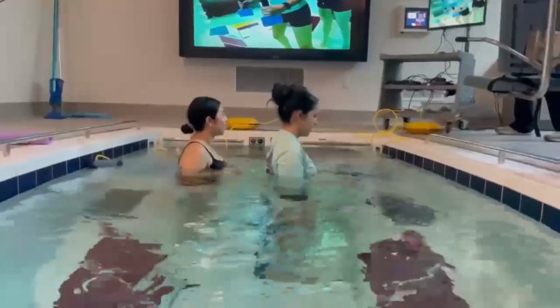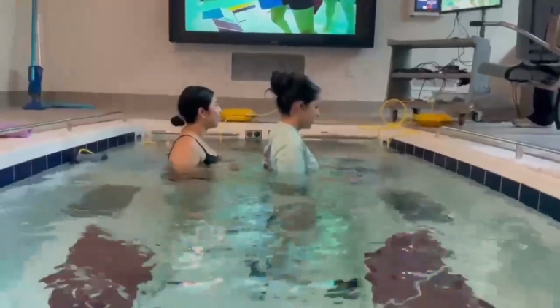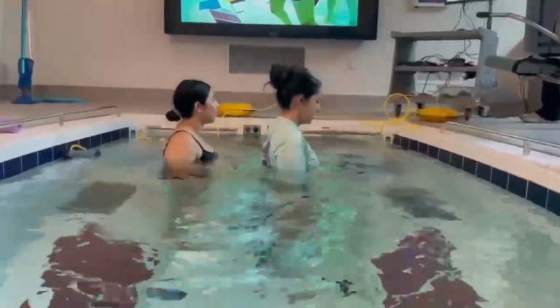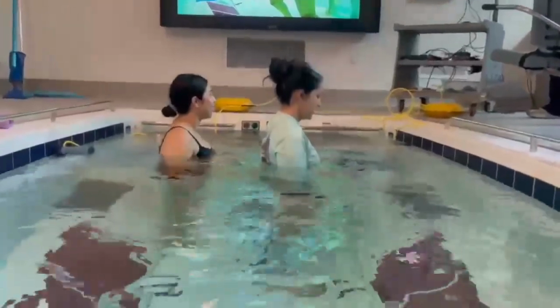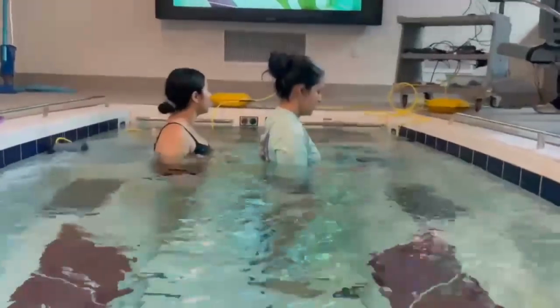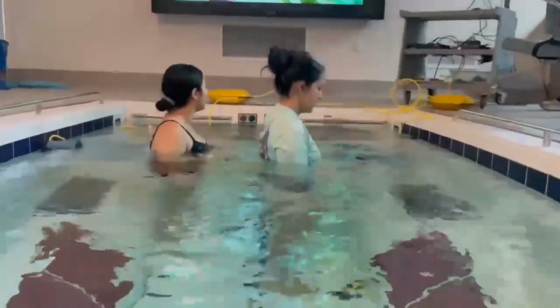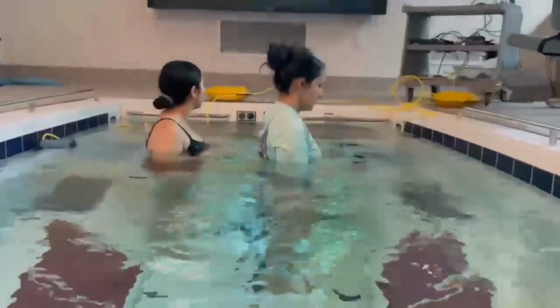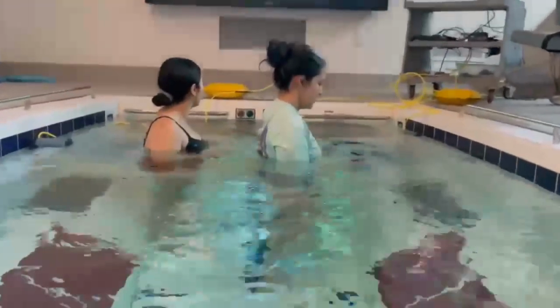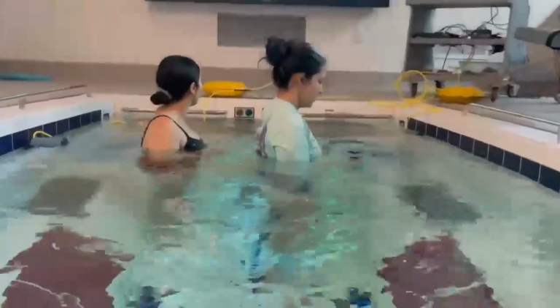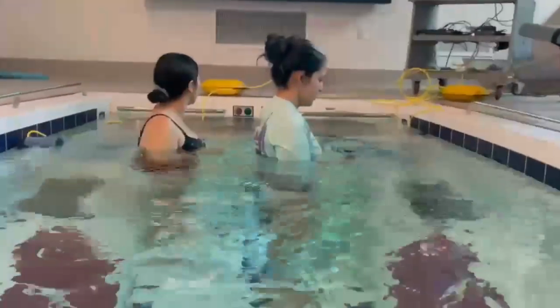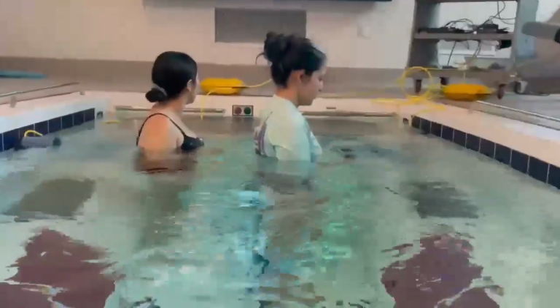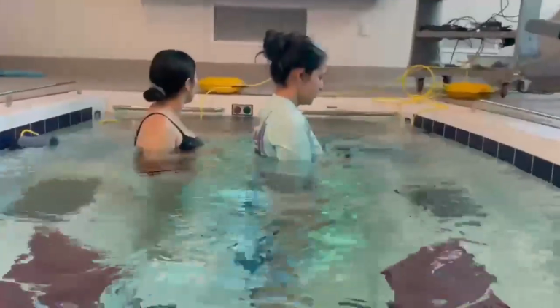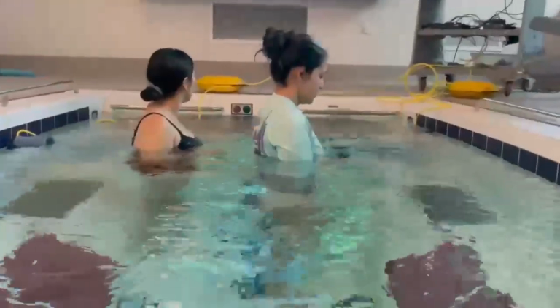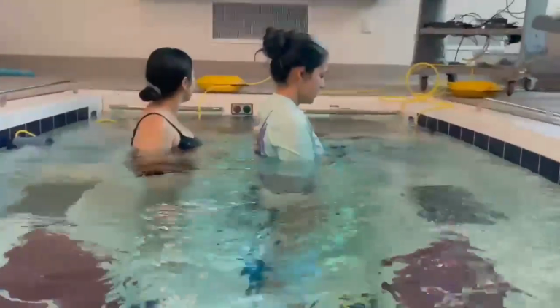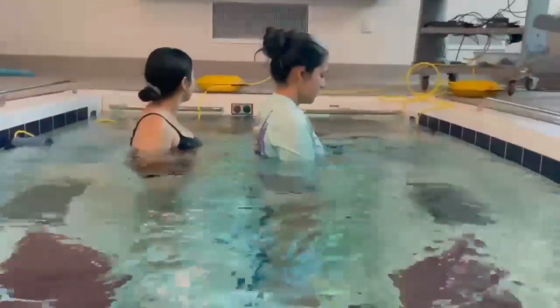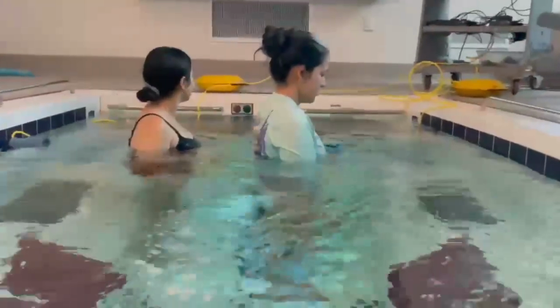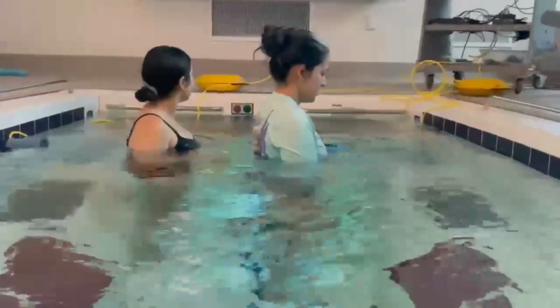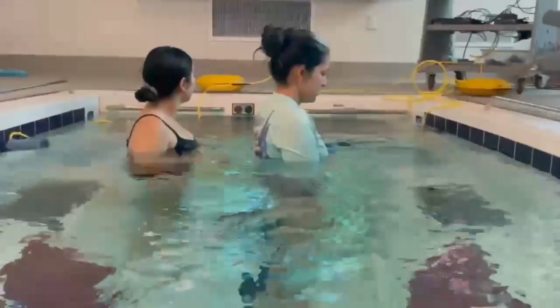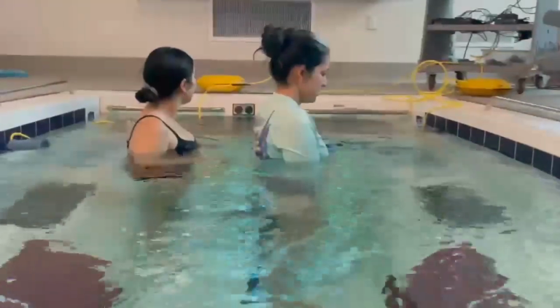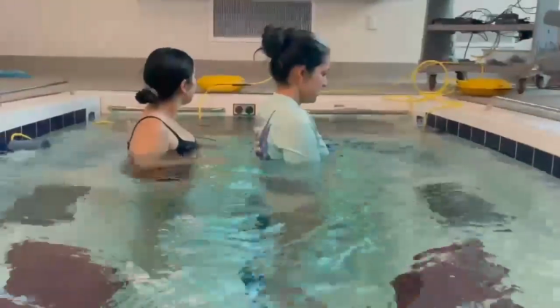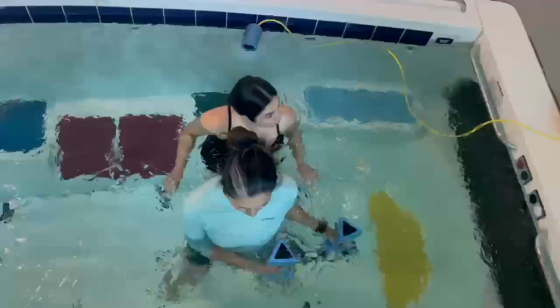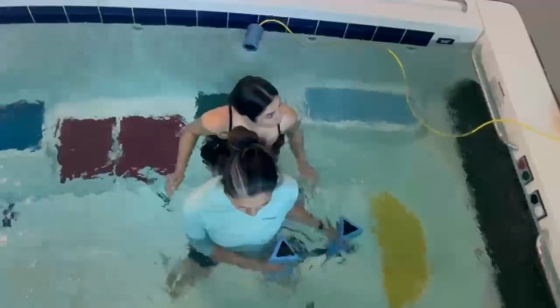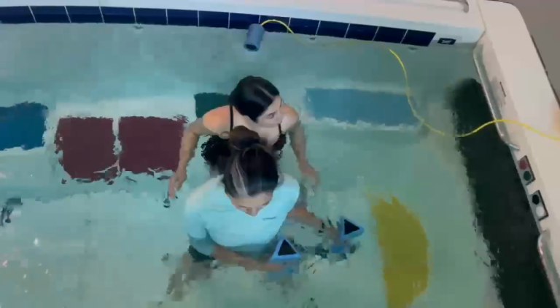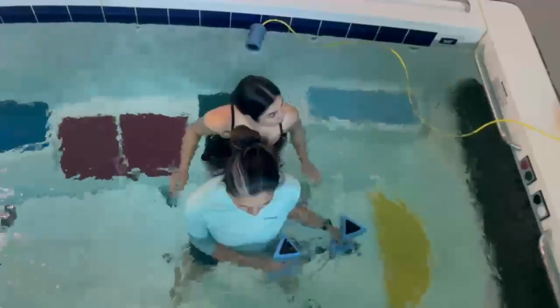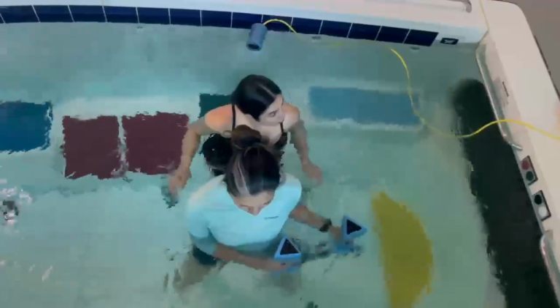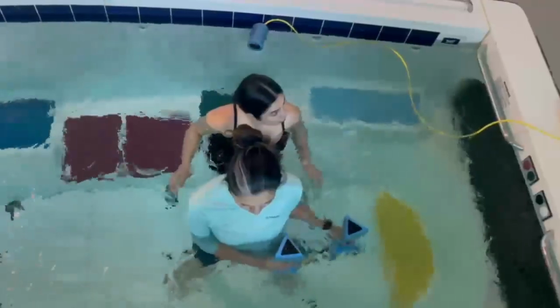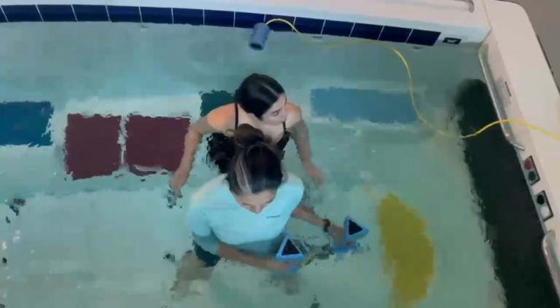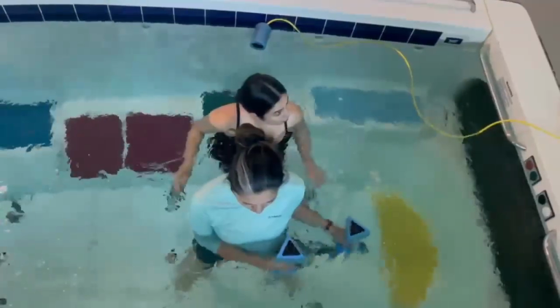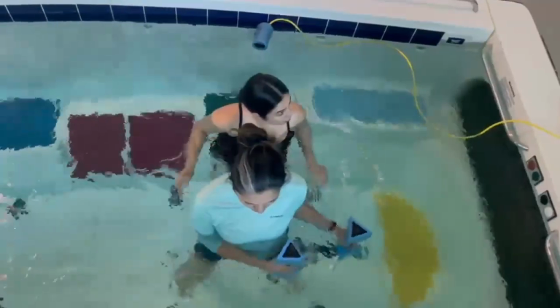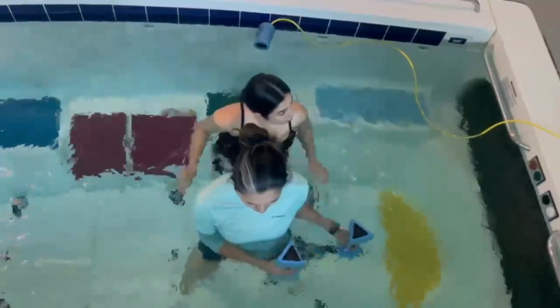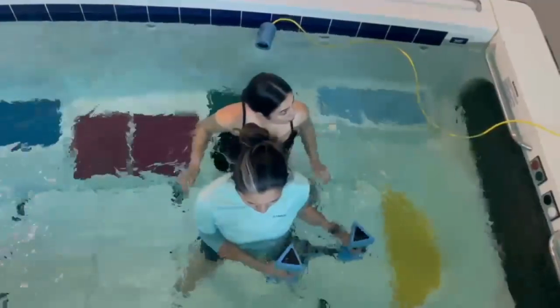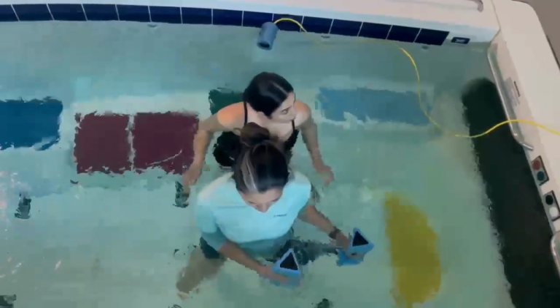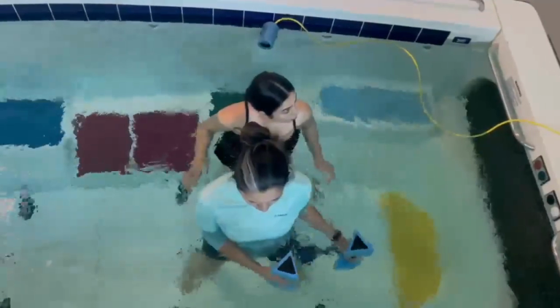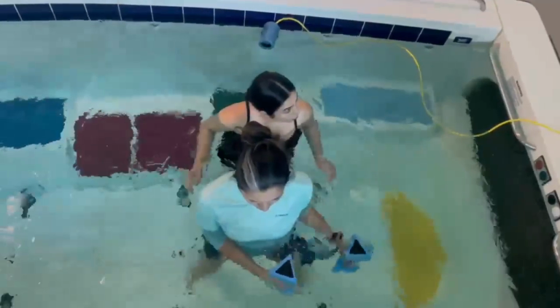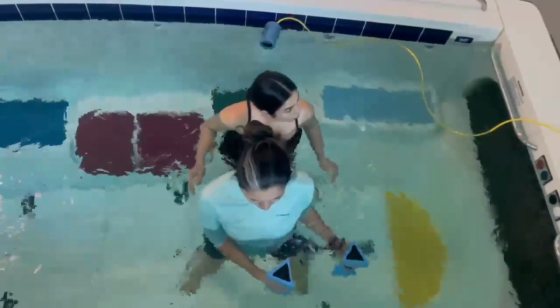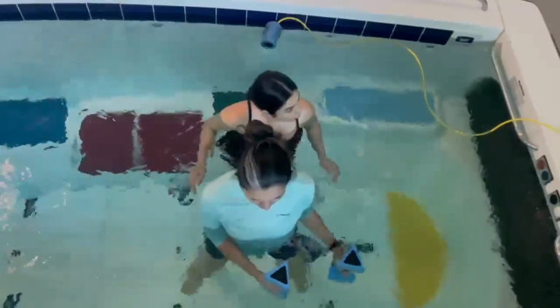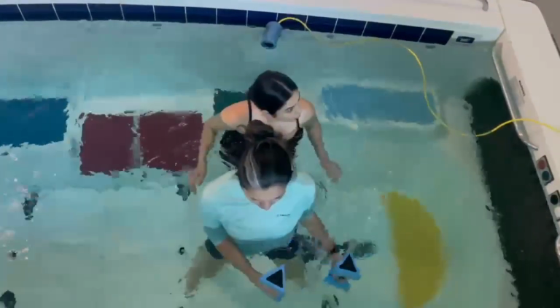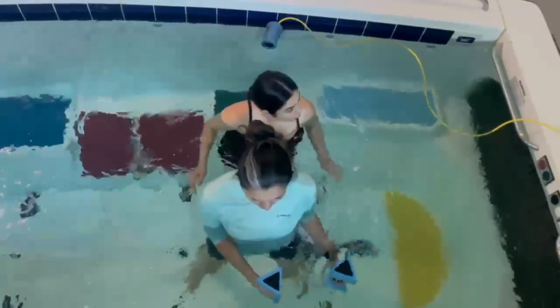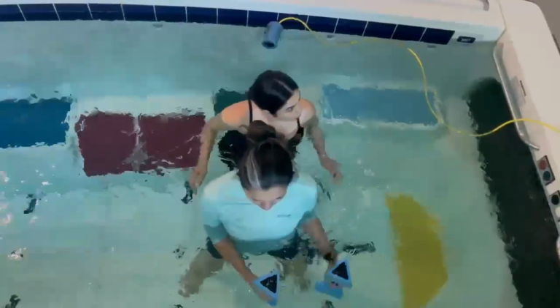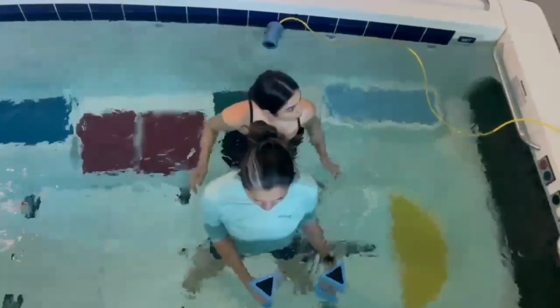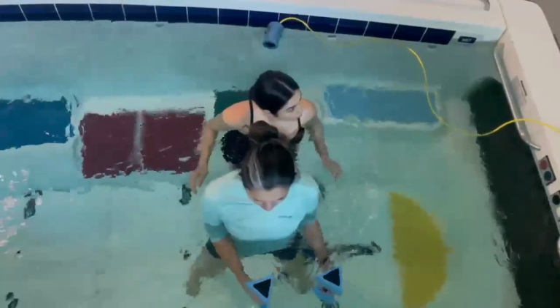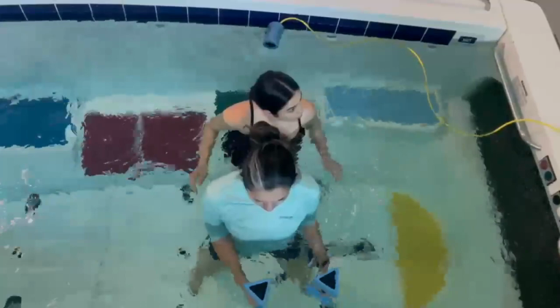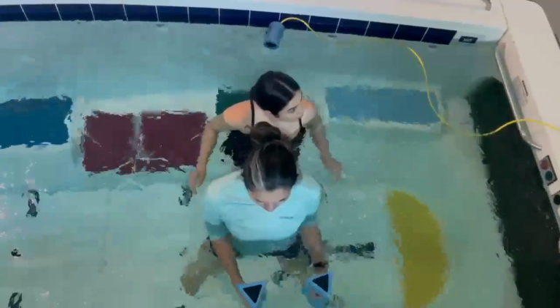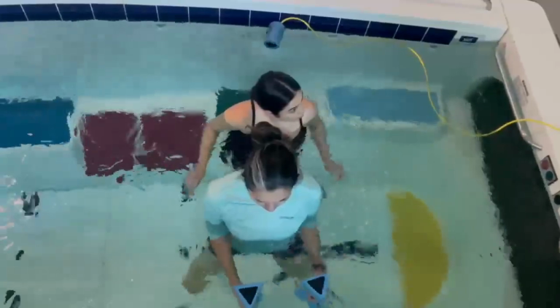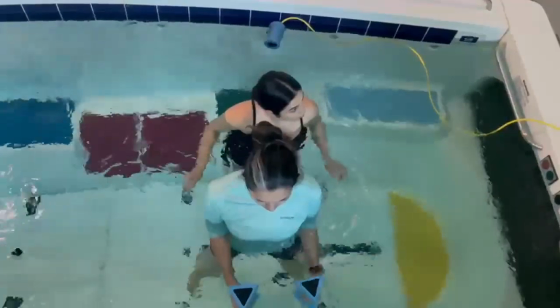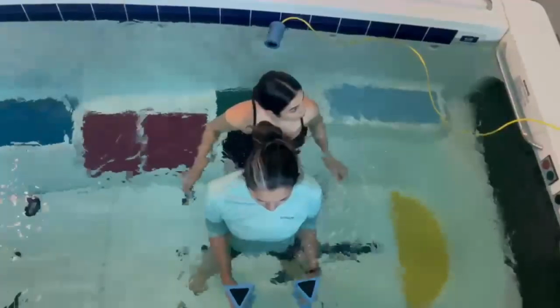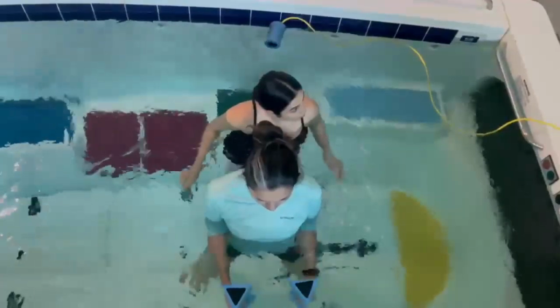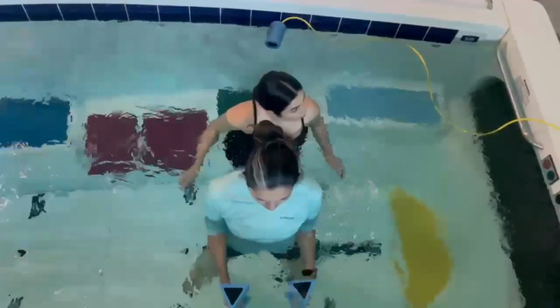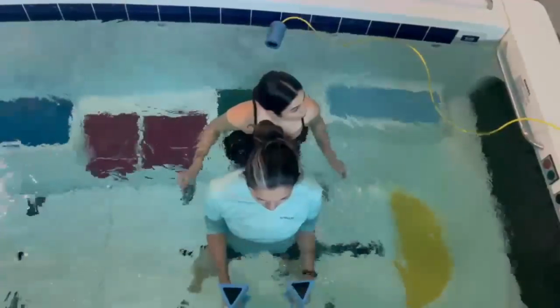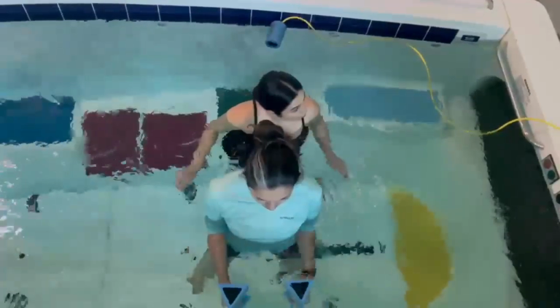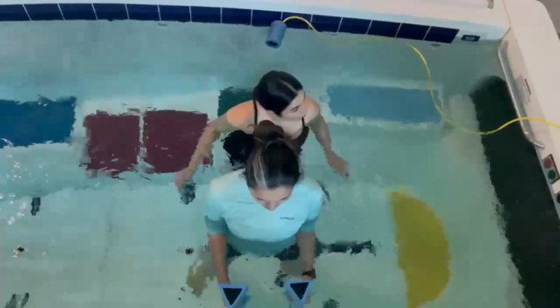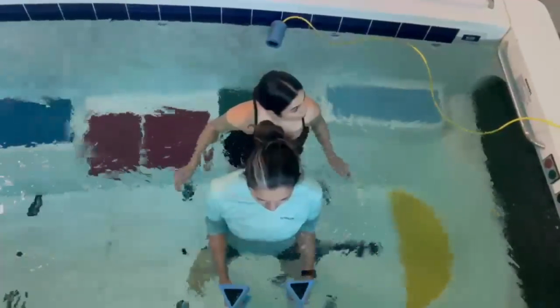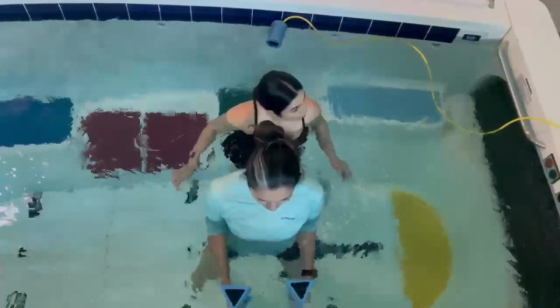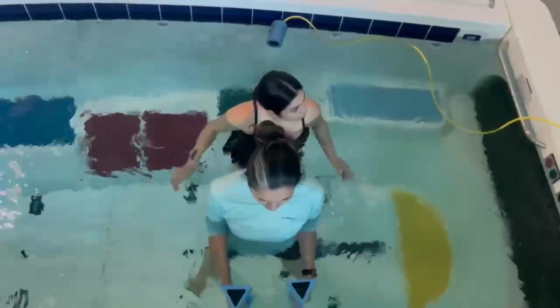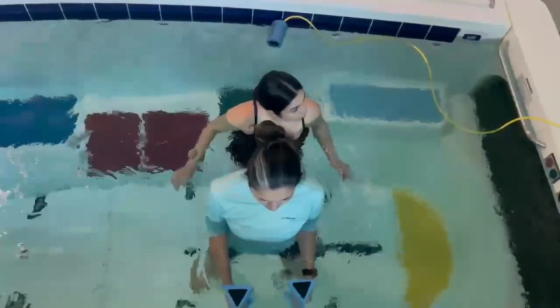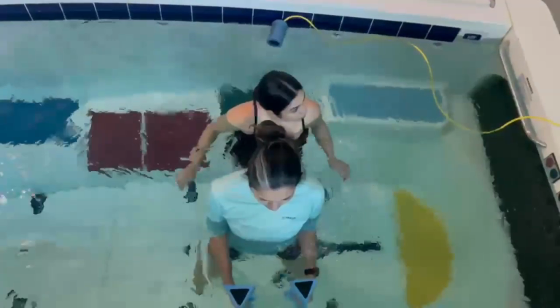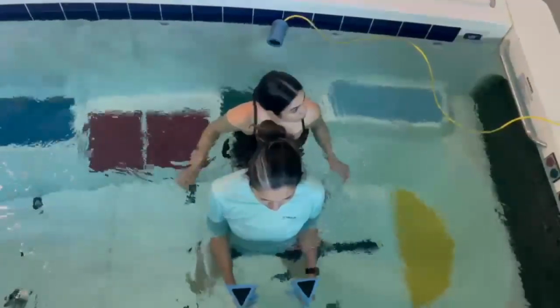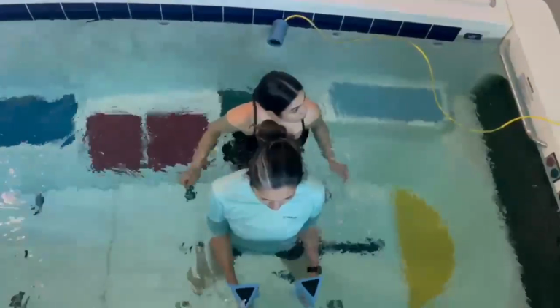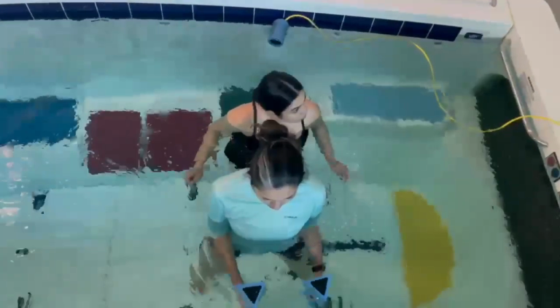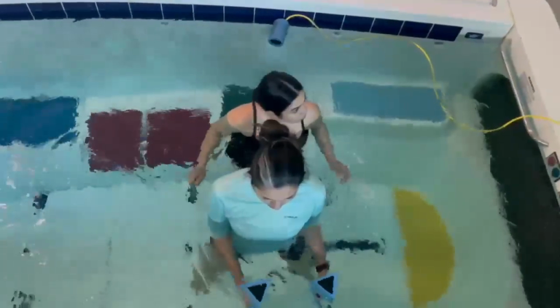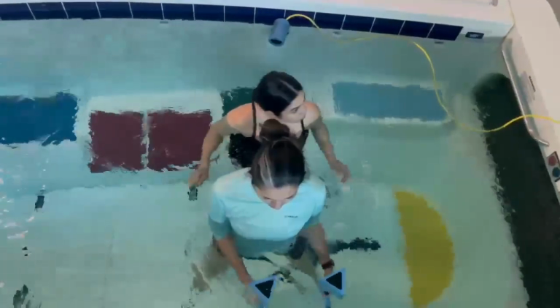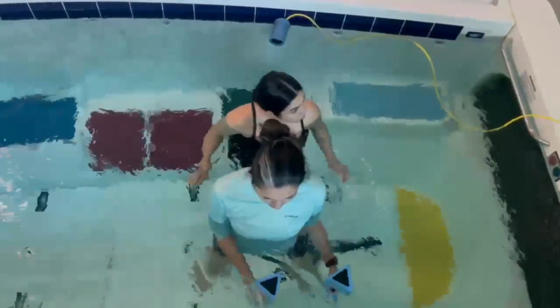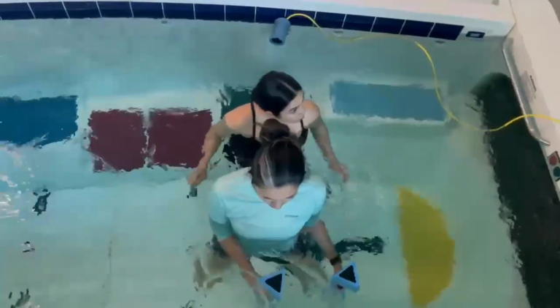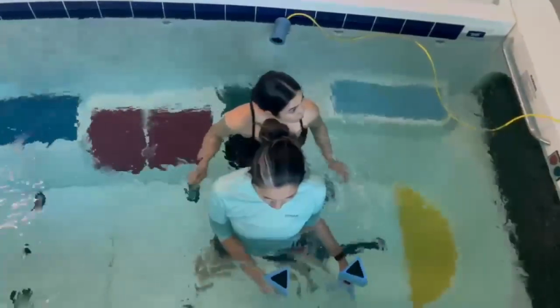If the client has no struggle using pool floaties, then switching to weights can improve internal and external rotation strength.